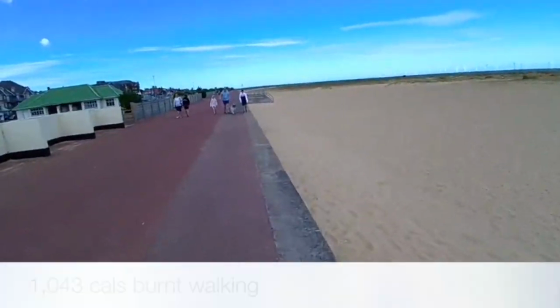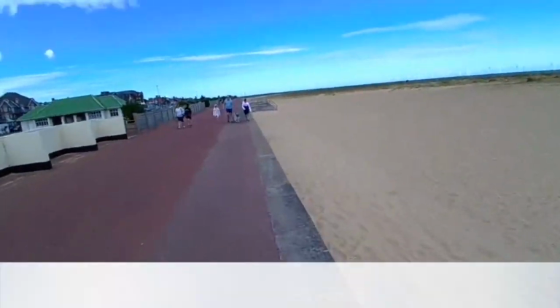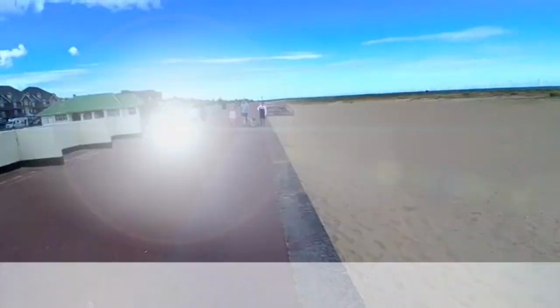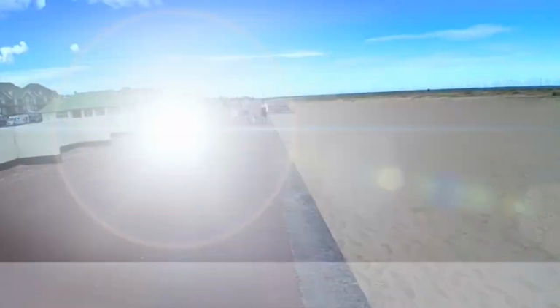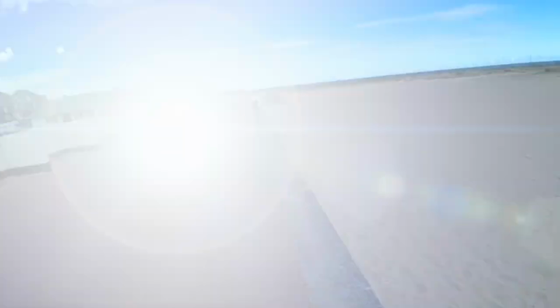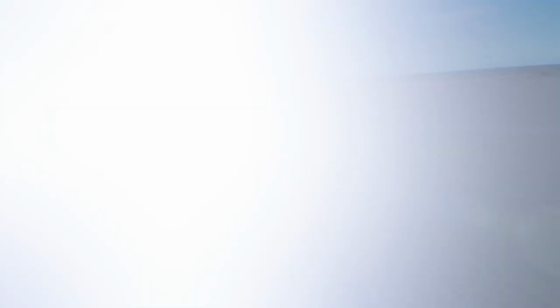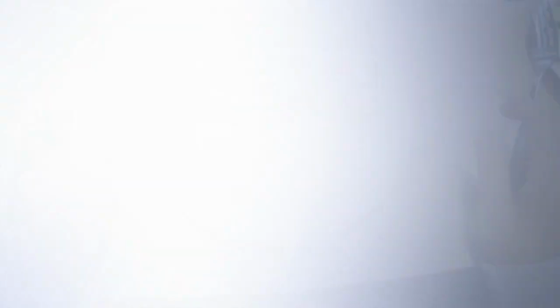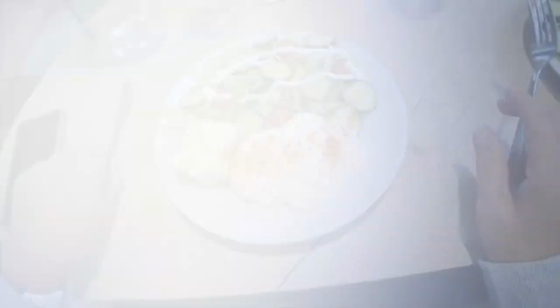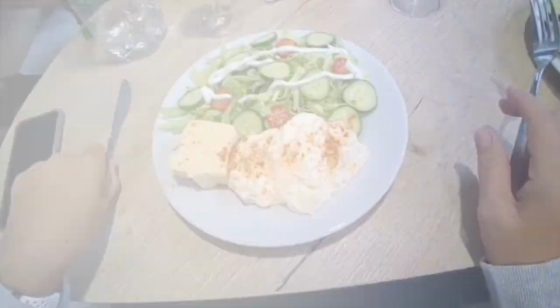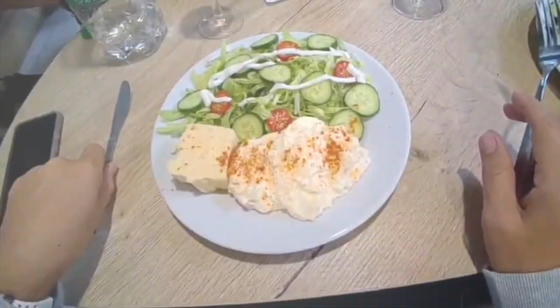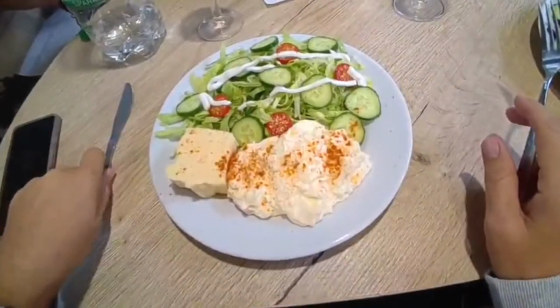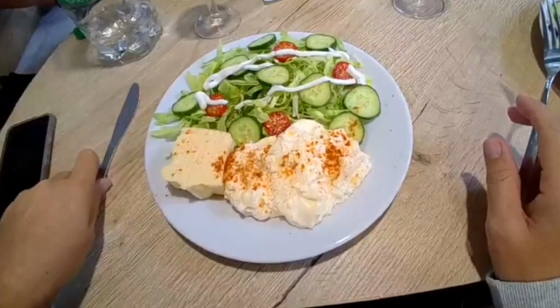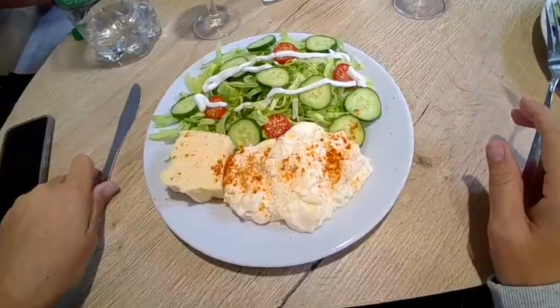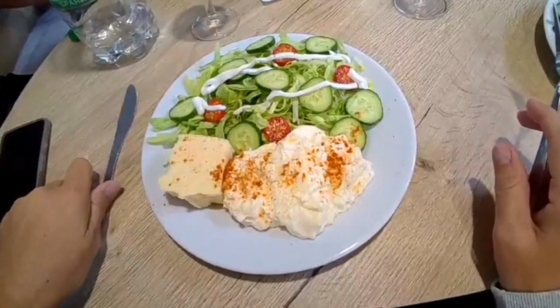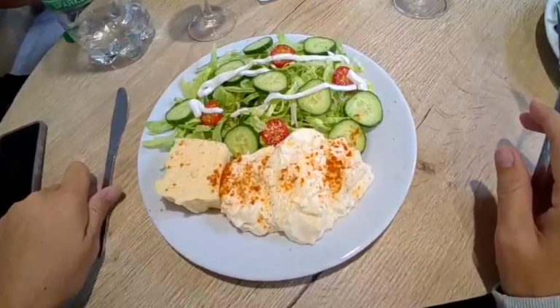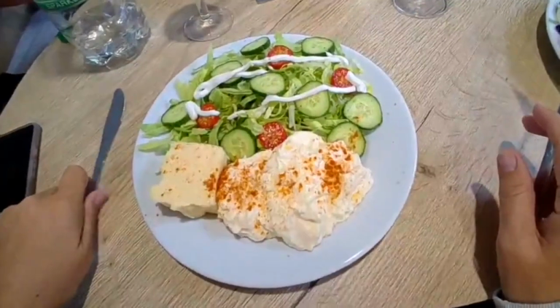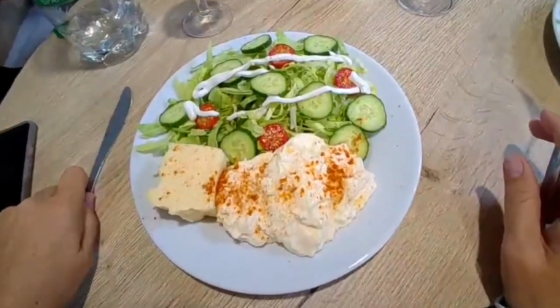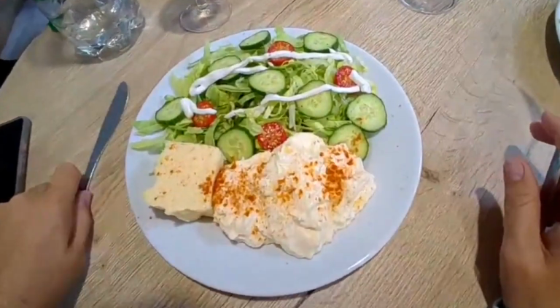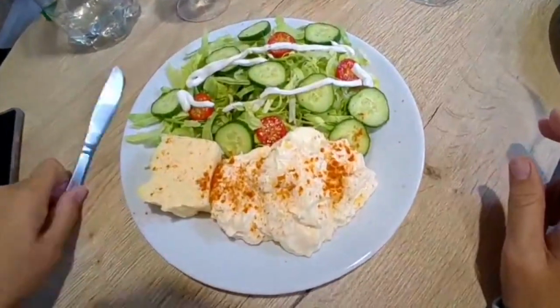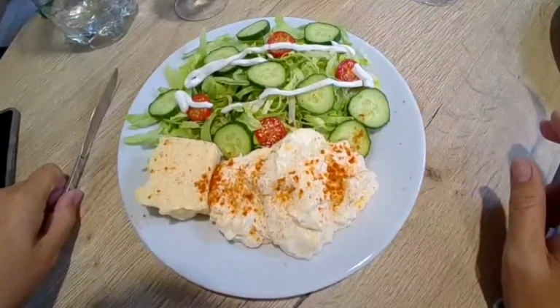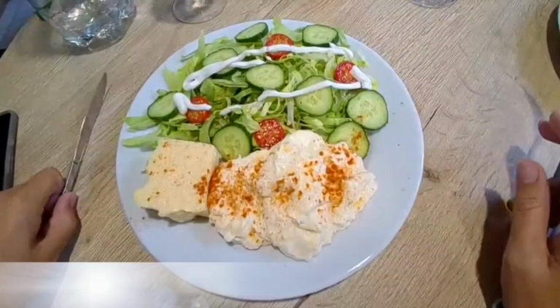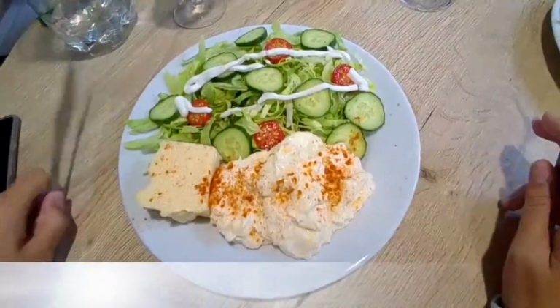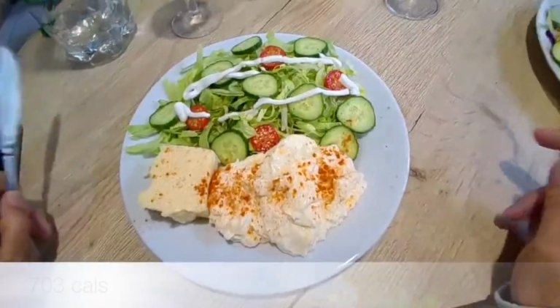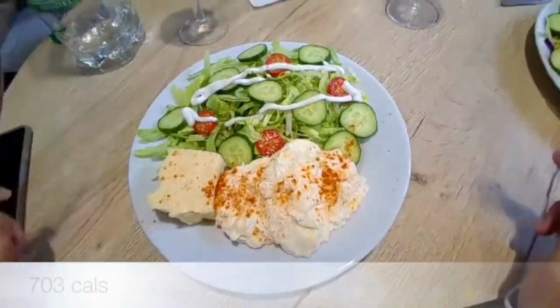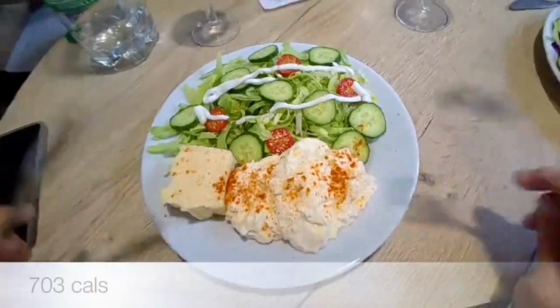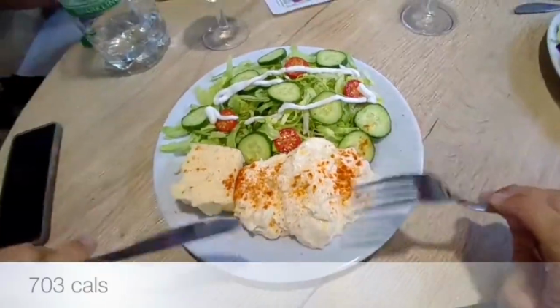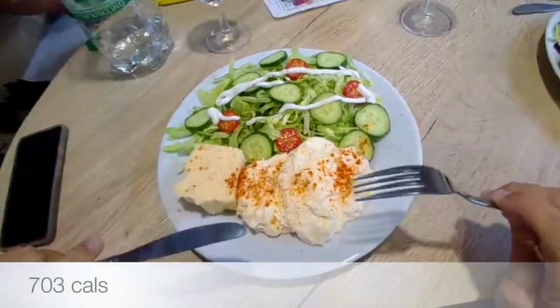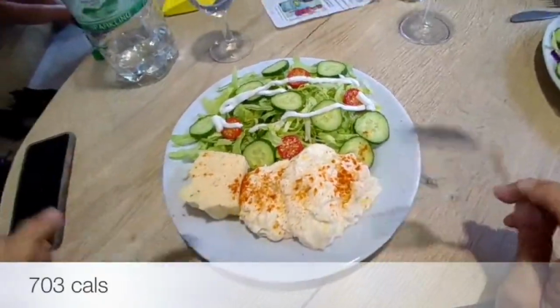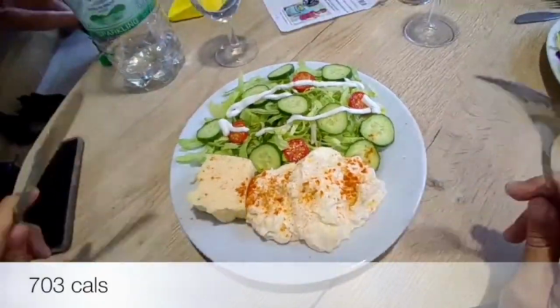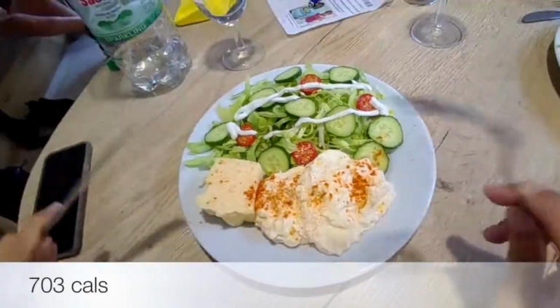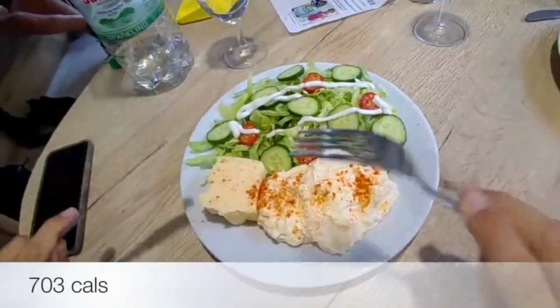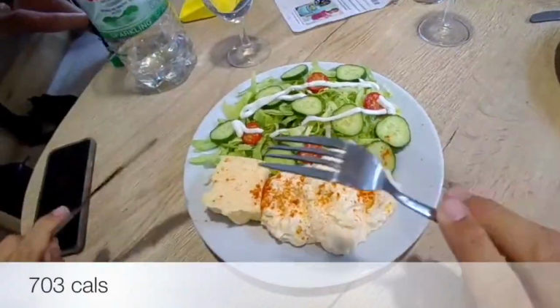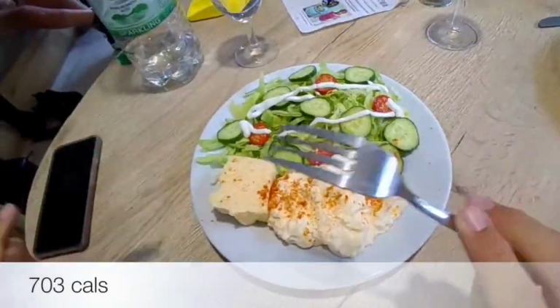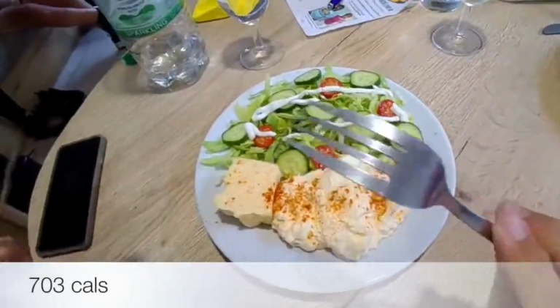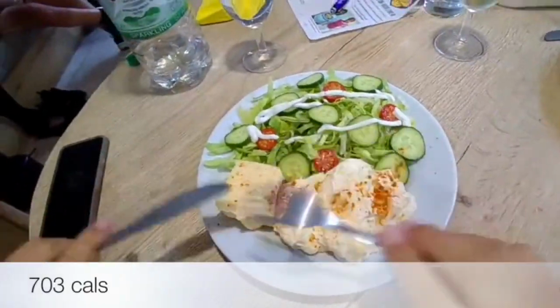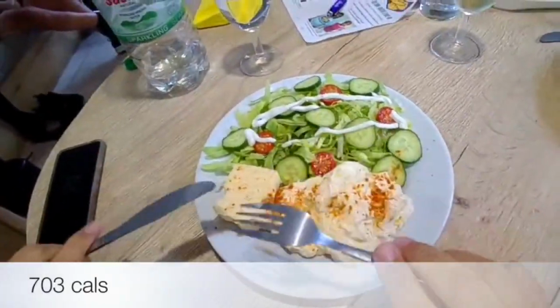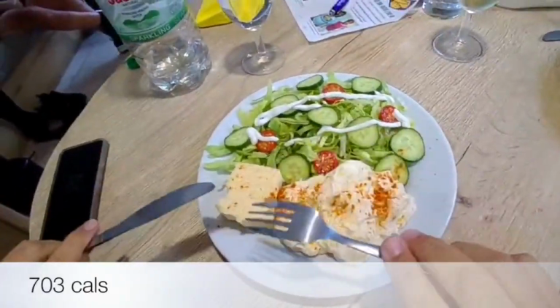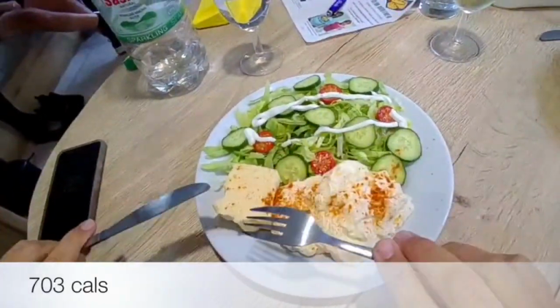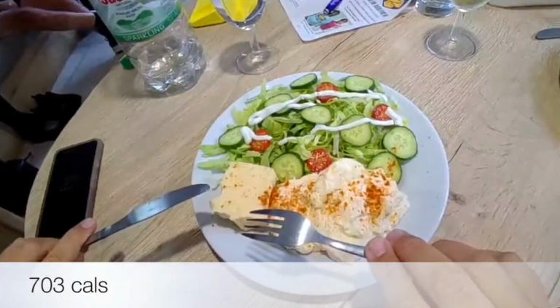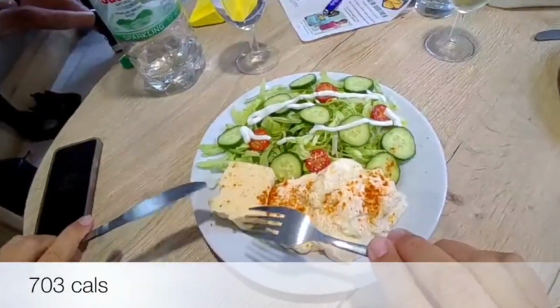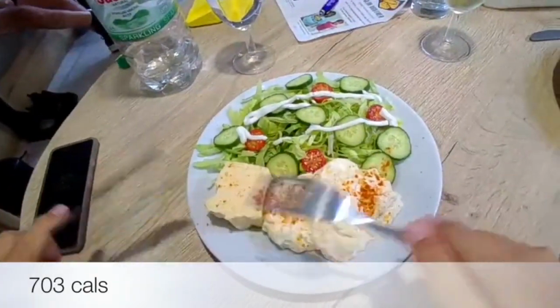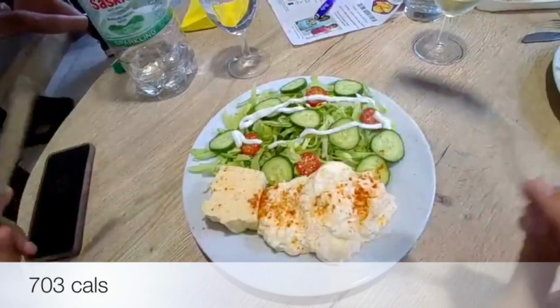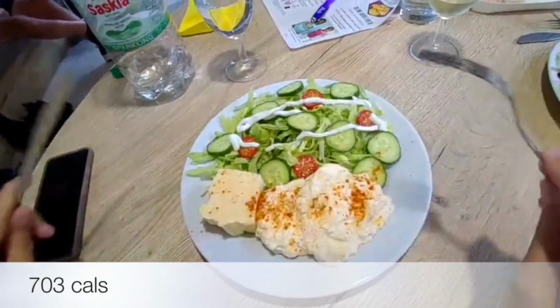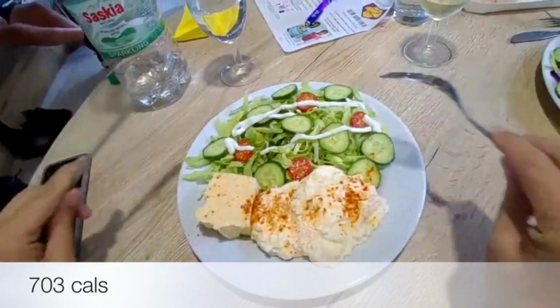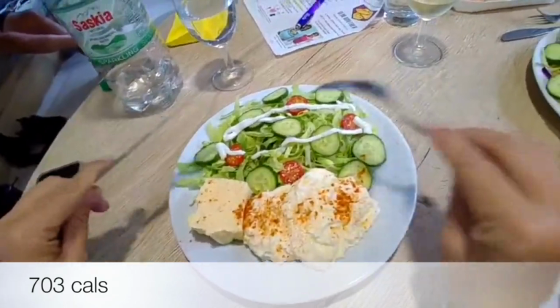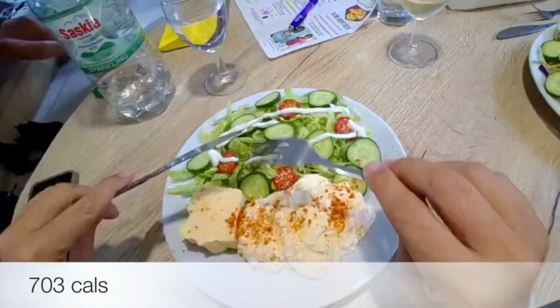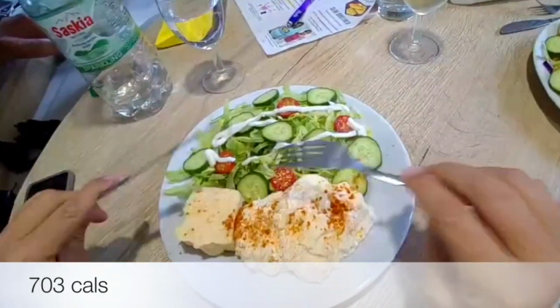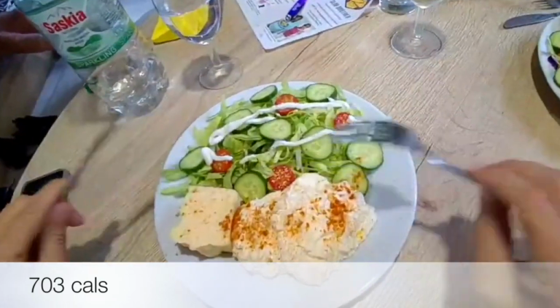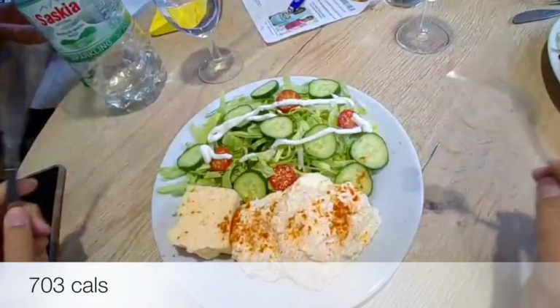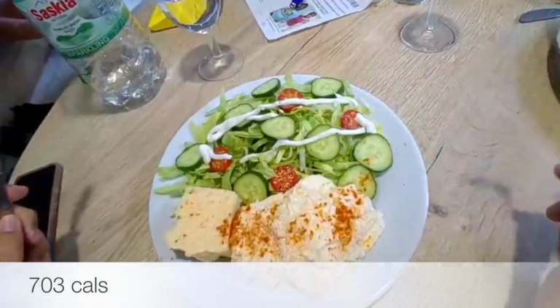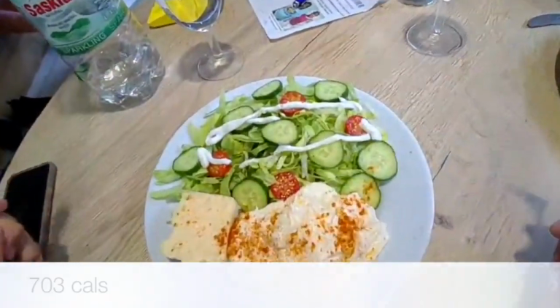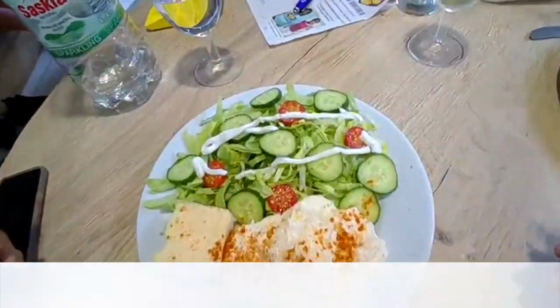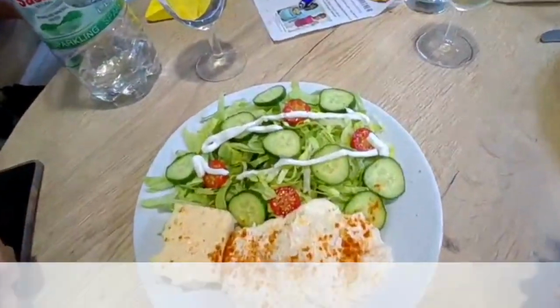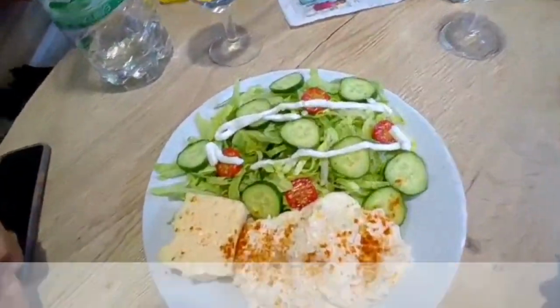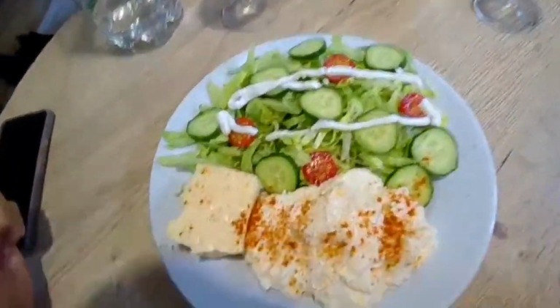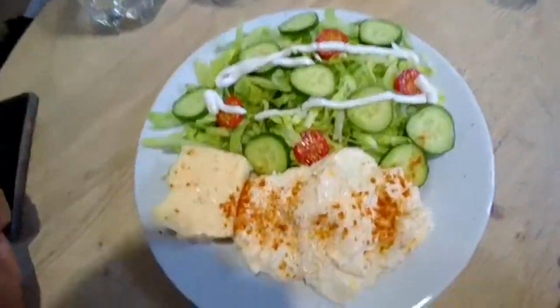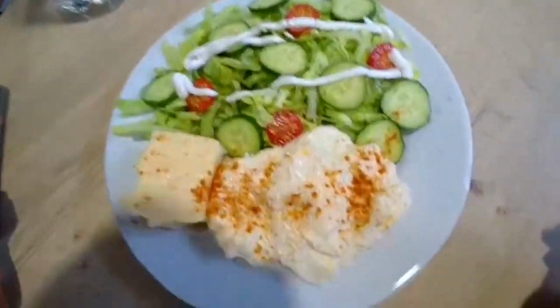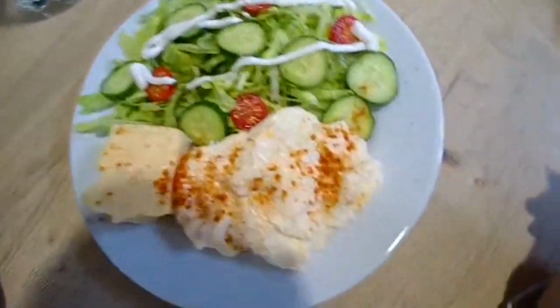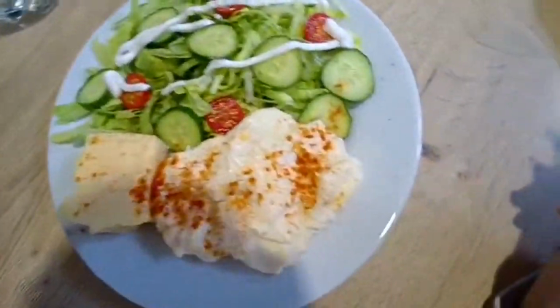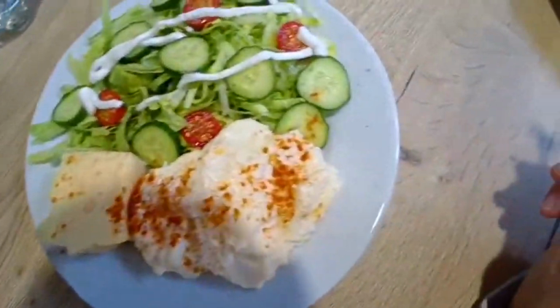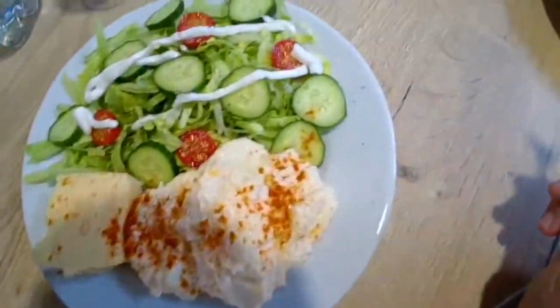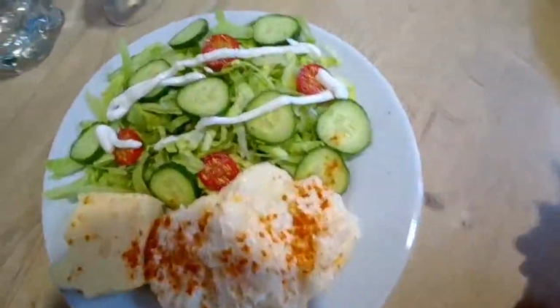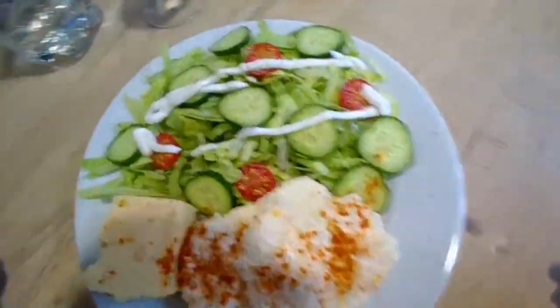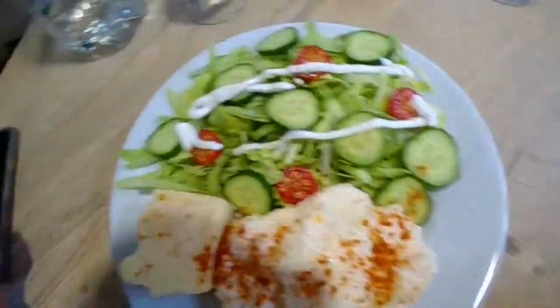It's time for tea. We've got egg mayonnaise, 75 grams of cheese and salad with mayo.